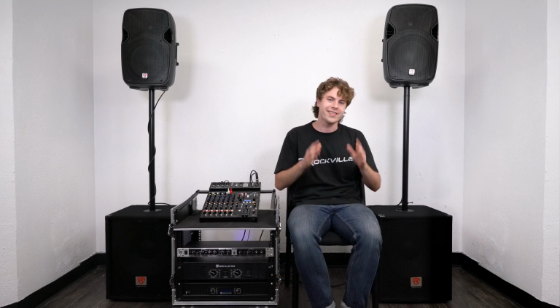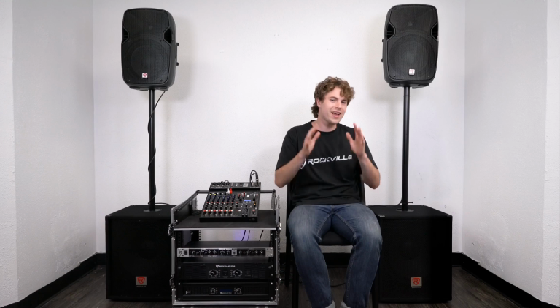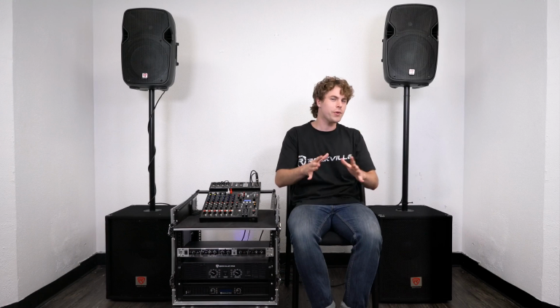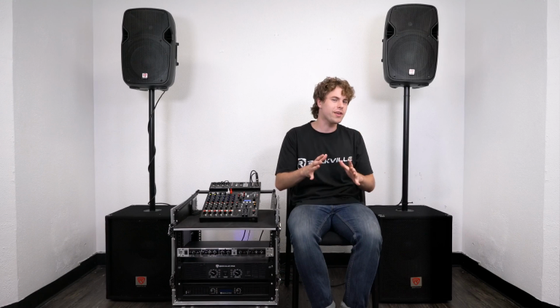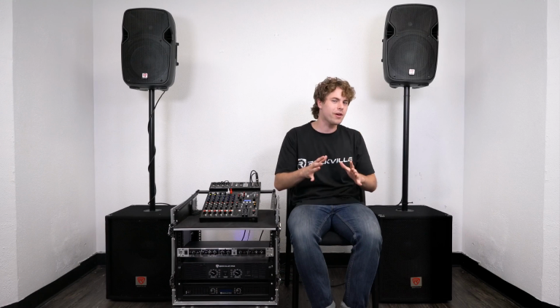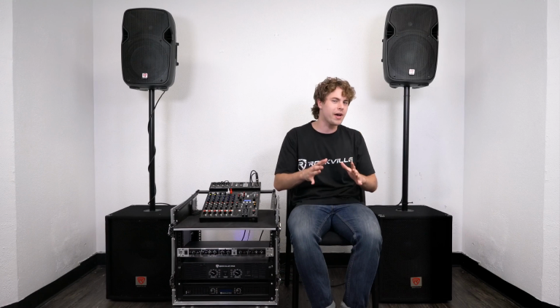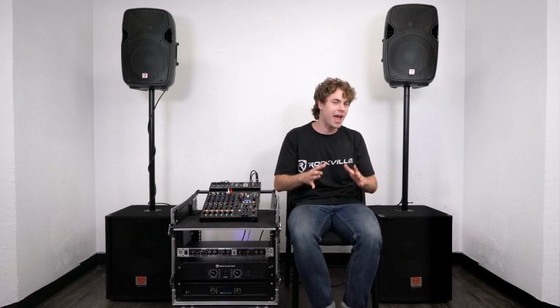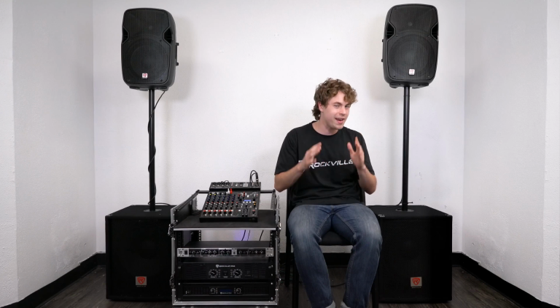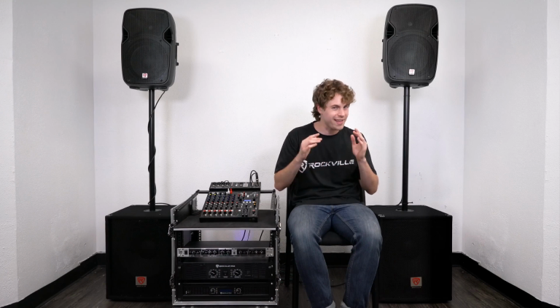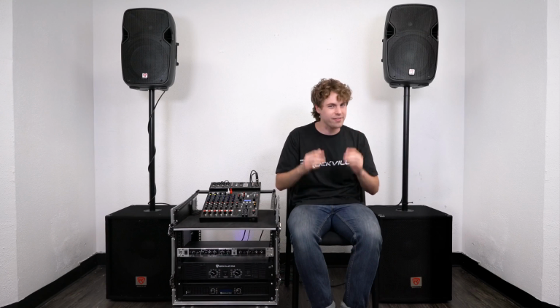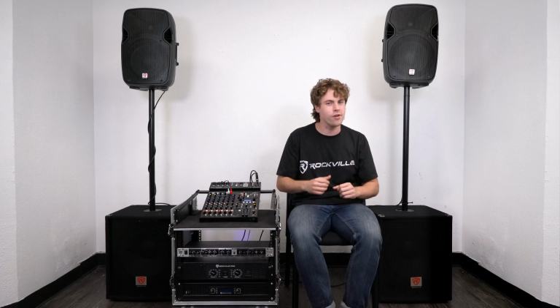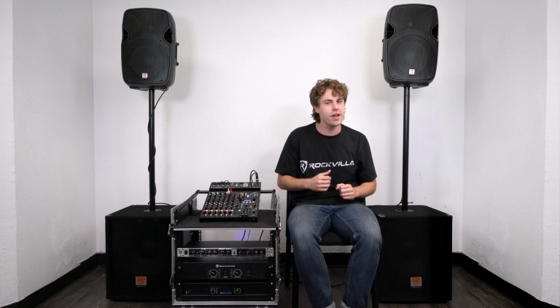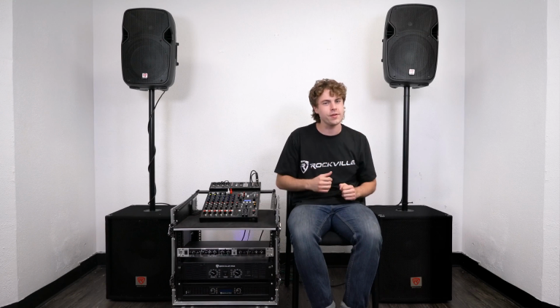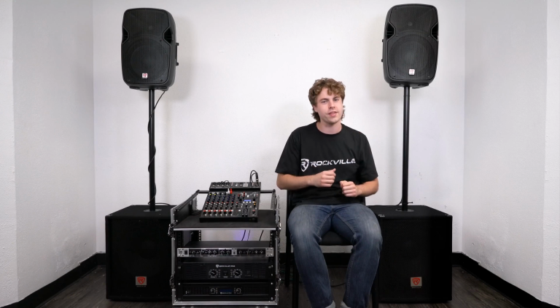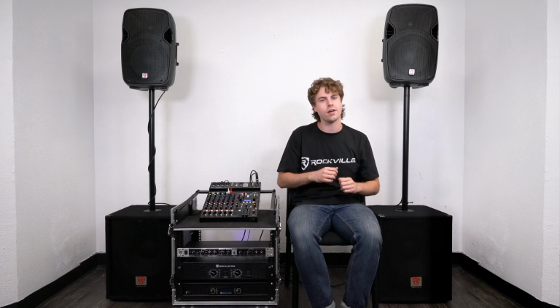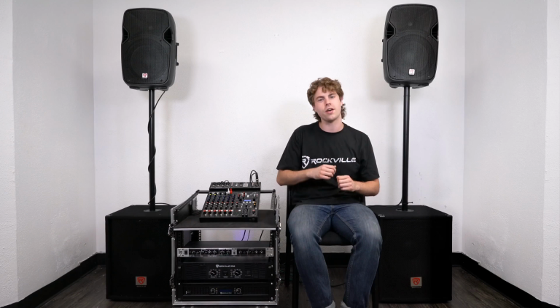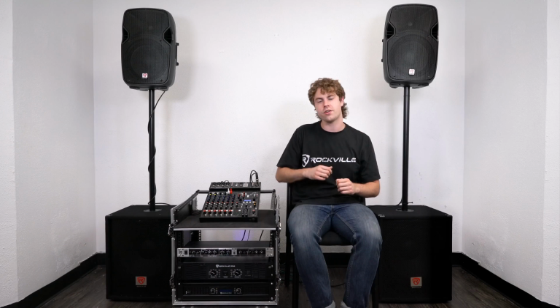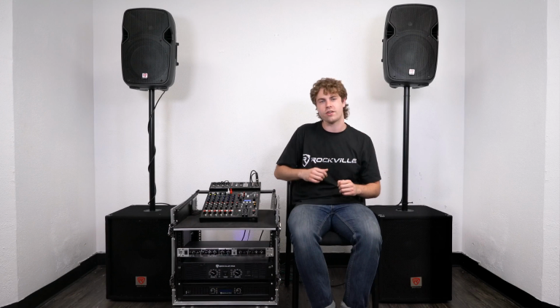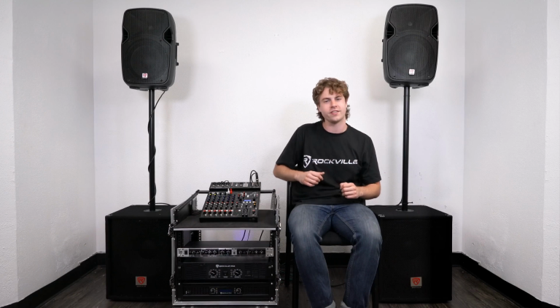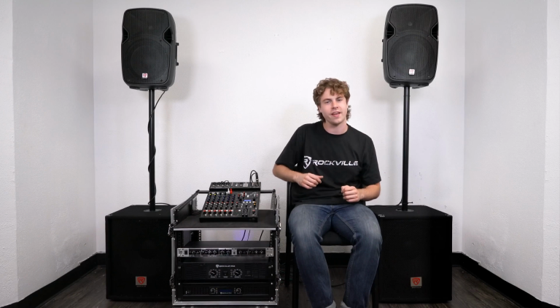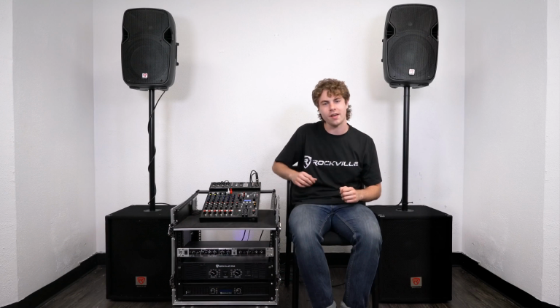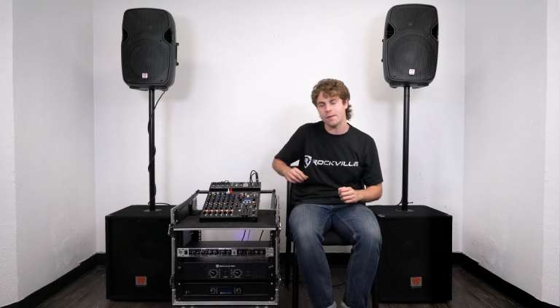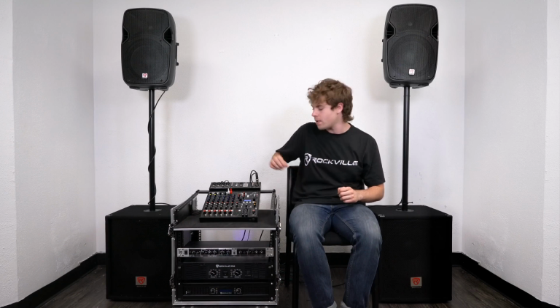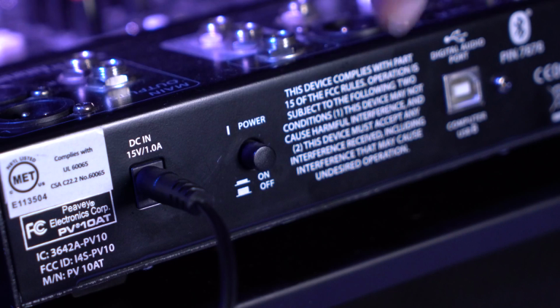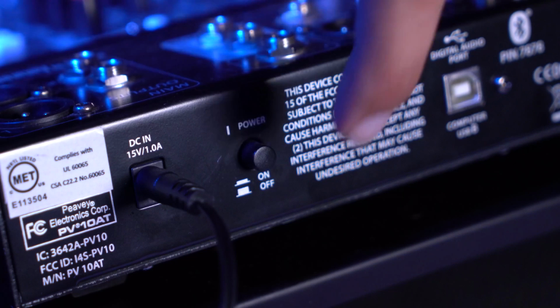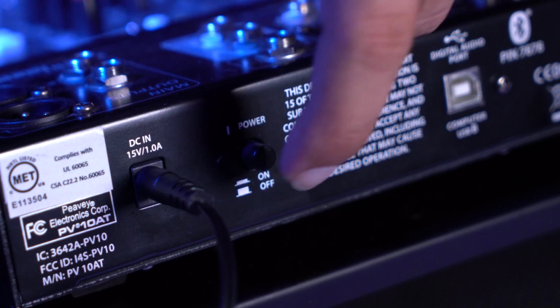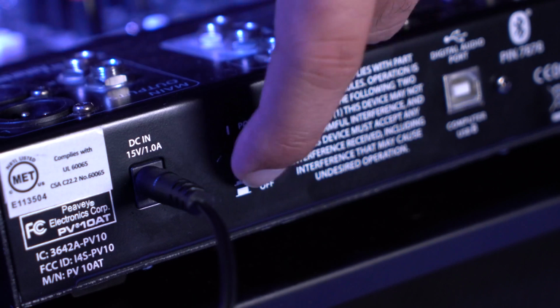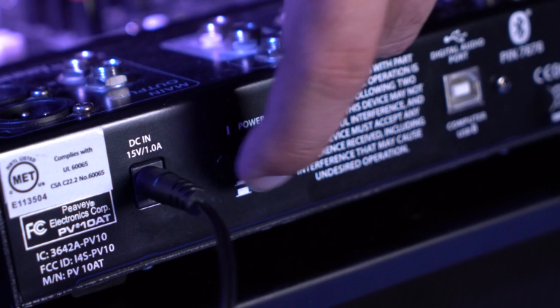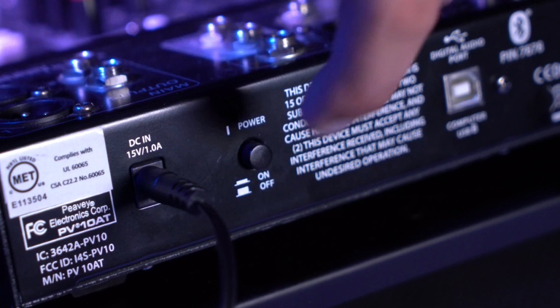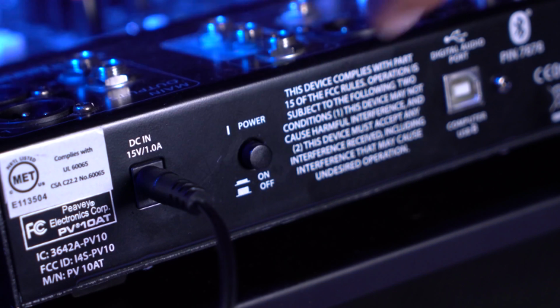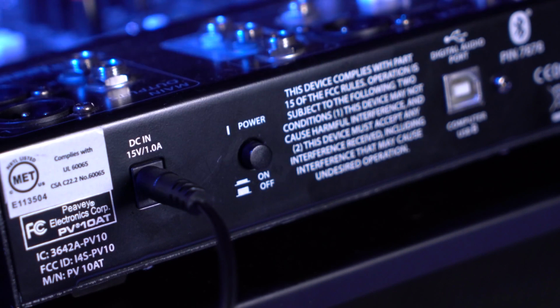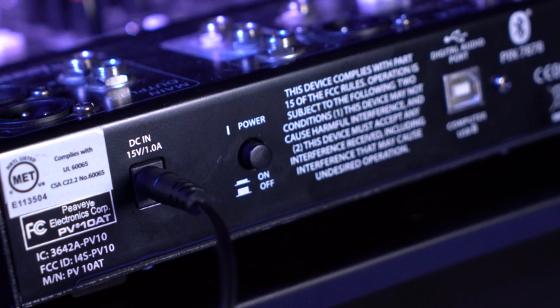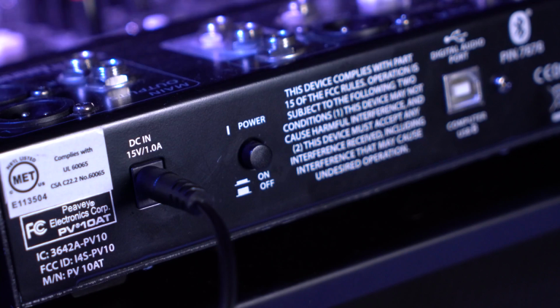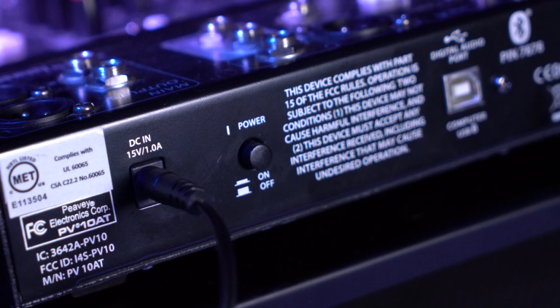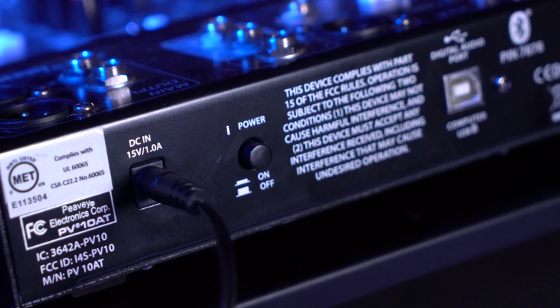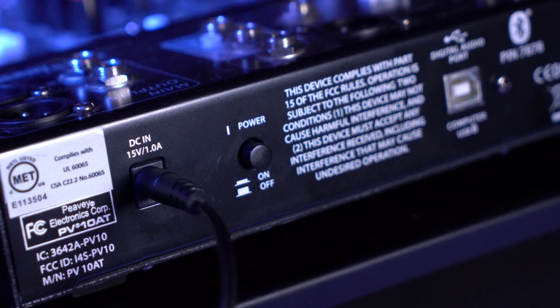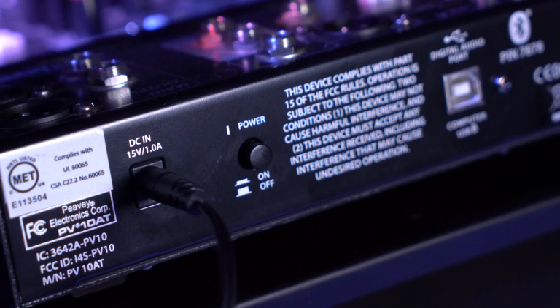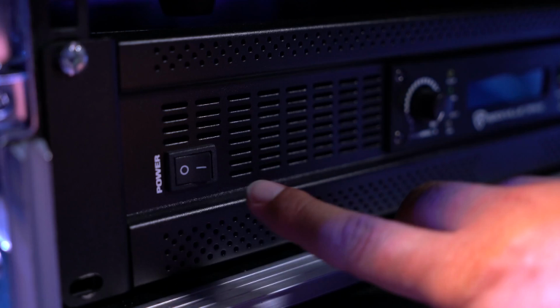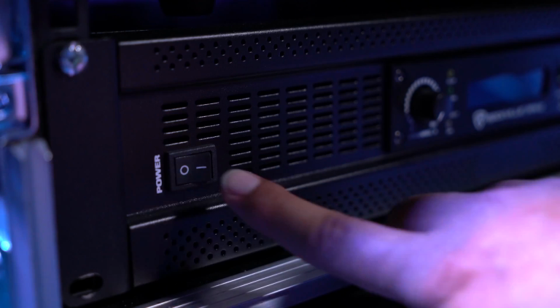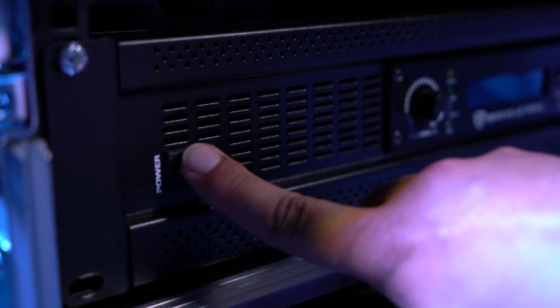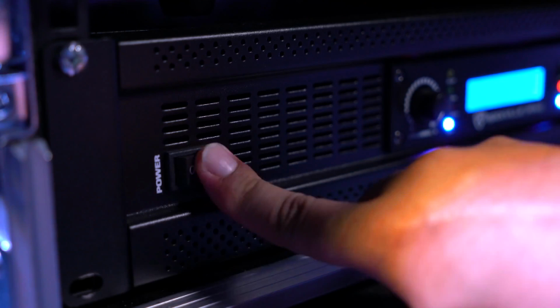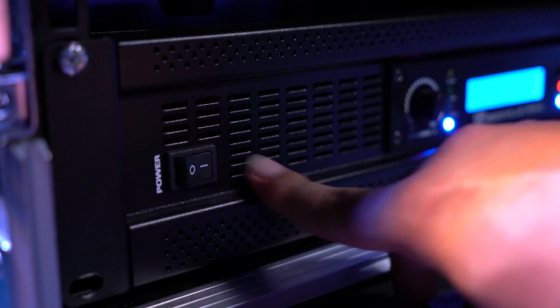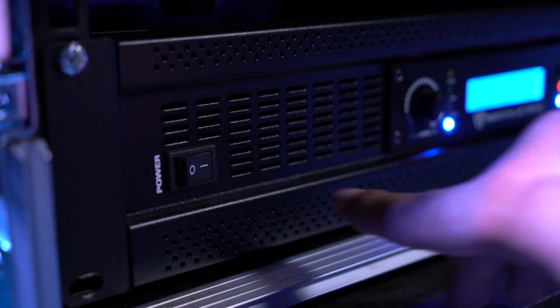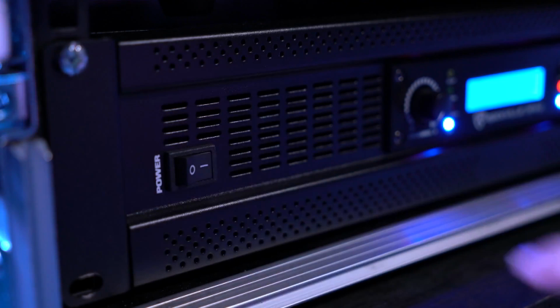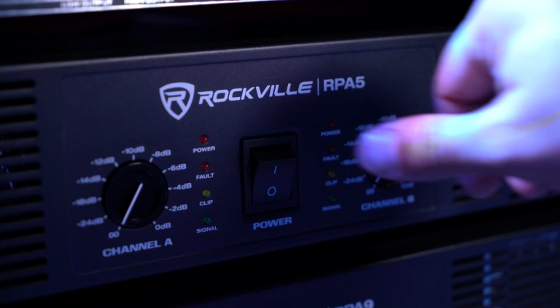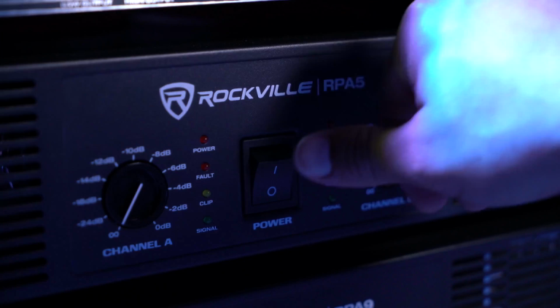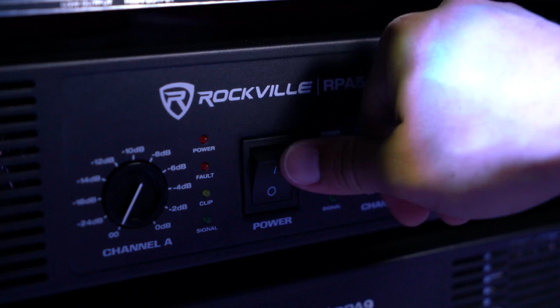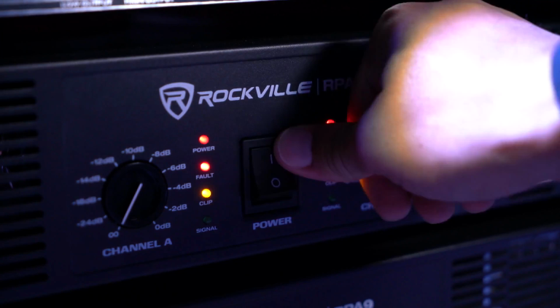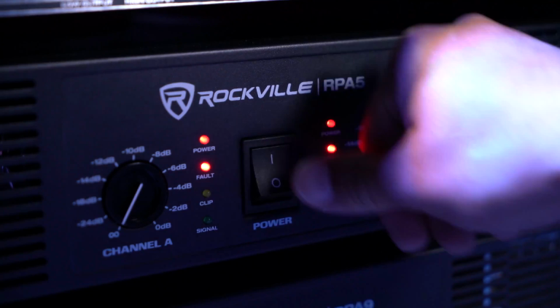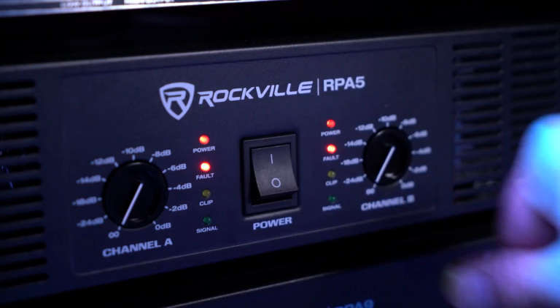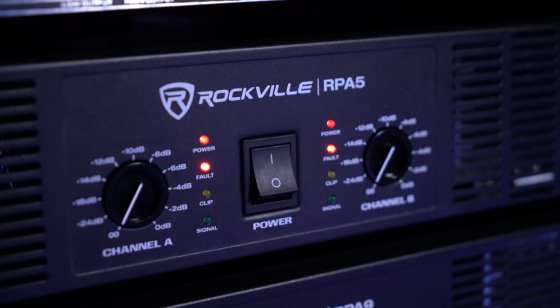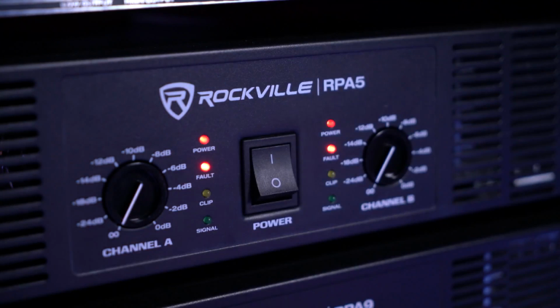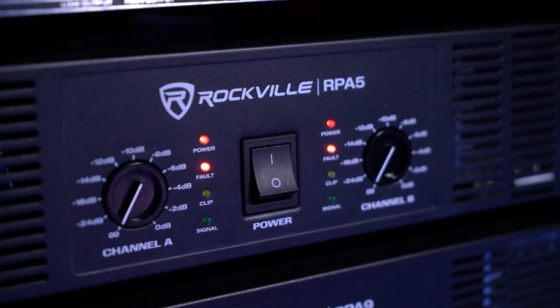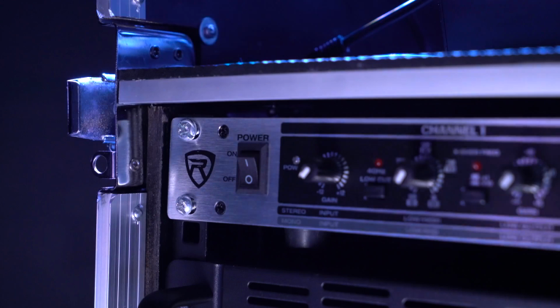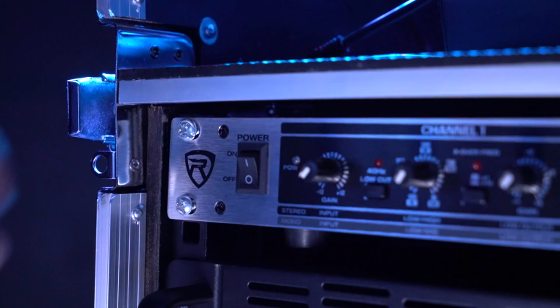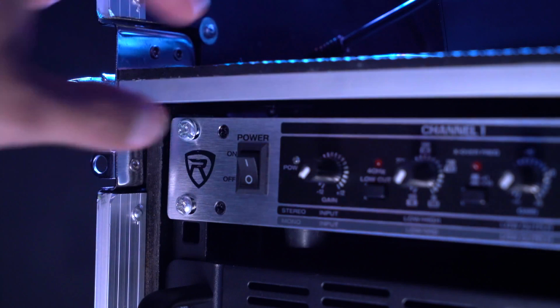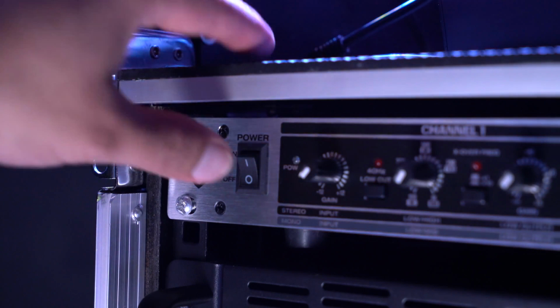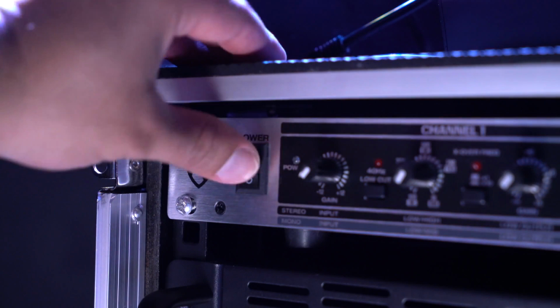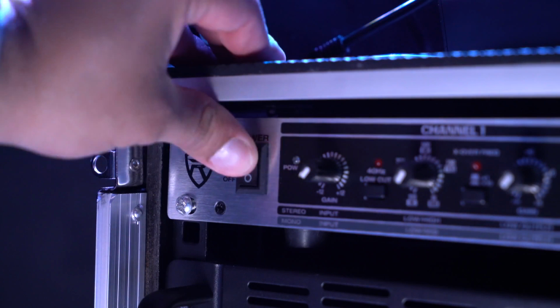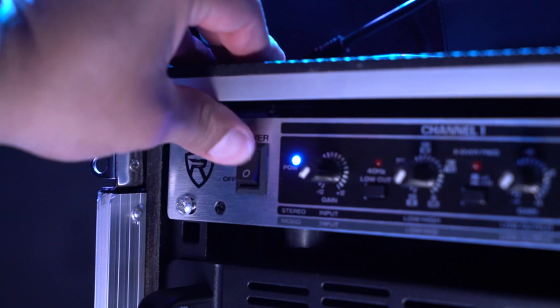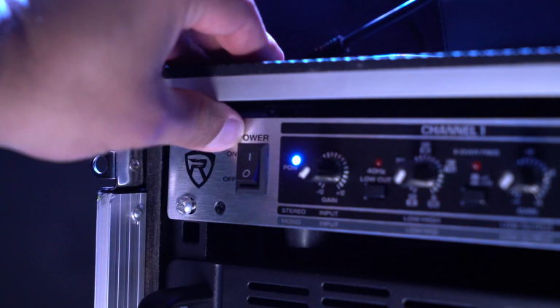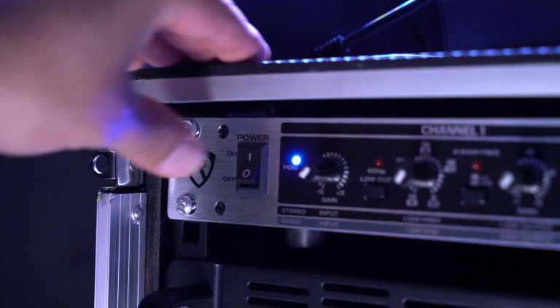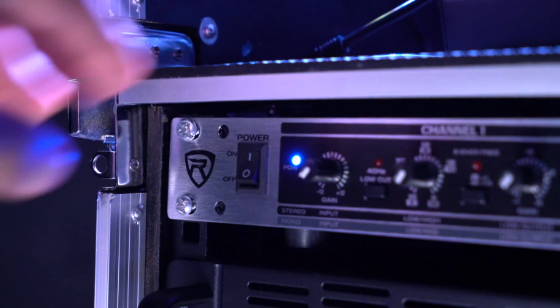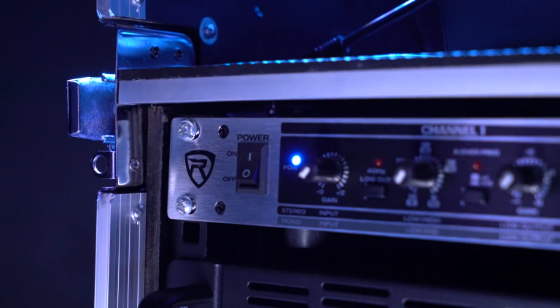Now we can go ahead and turn everything on in our setup starting with the passive mixer. Next I'll turn on both amplifiers, then I'll turn on my crossover.